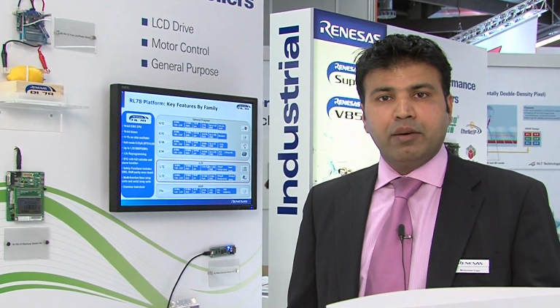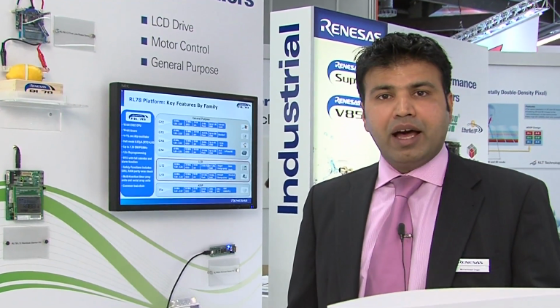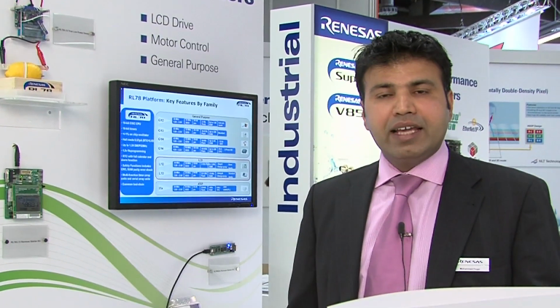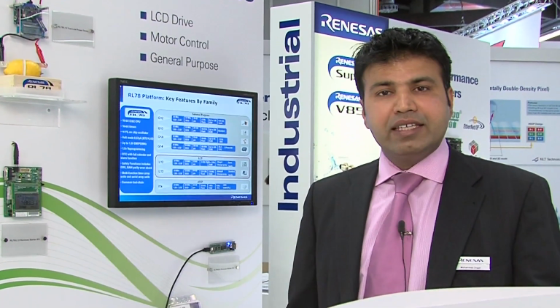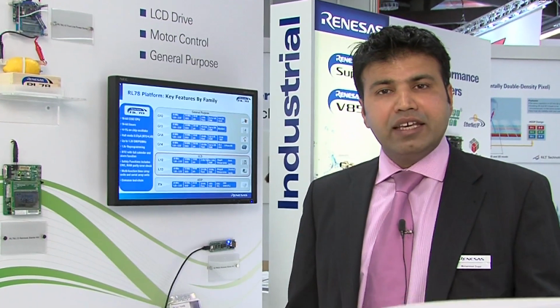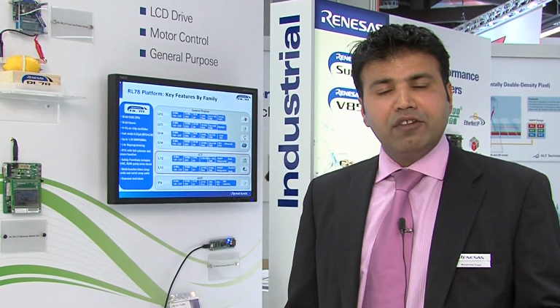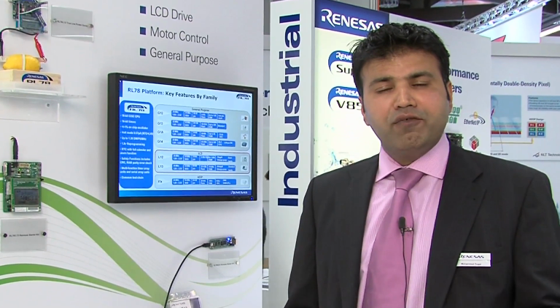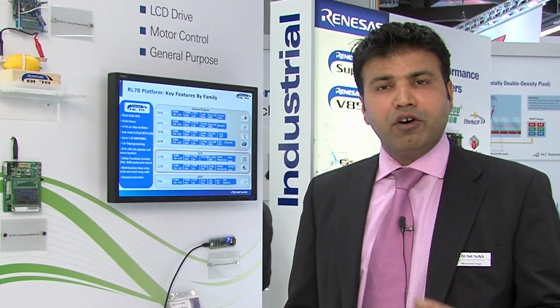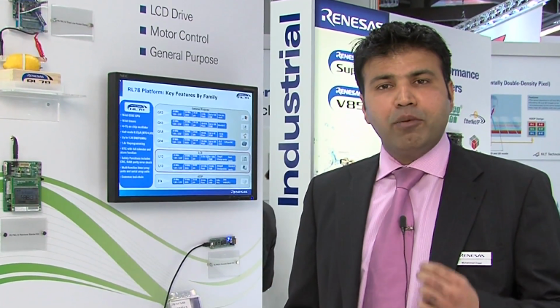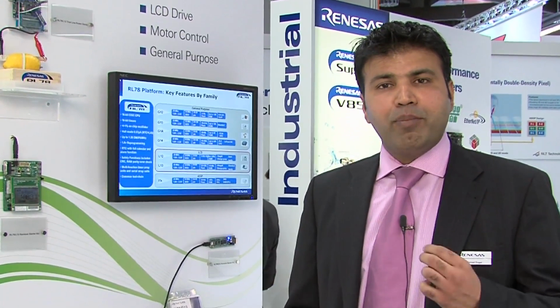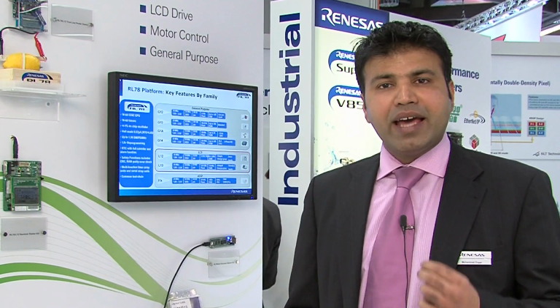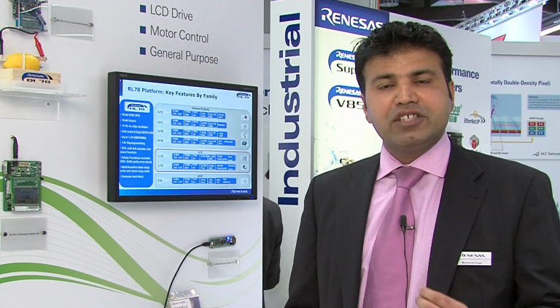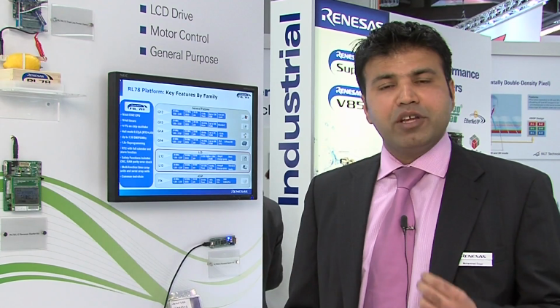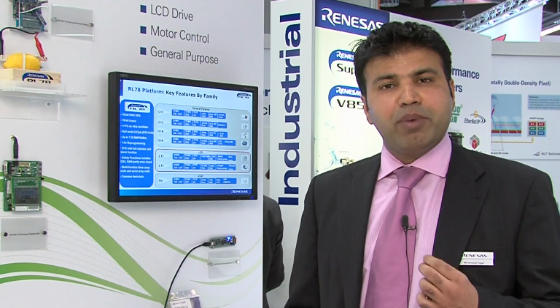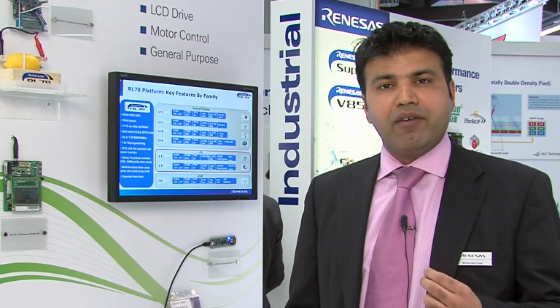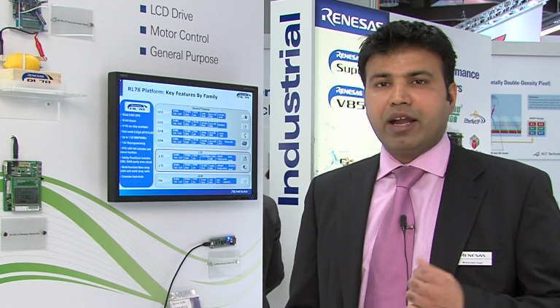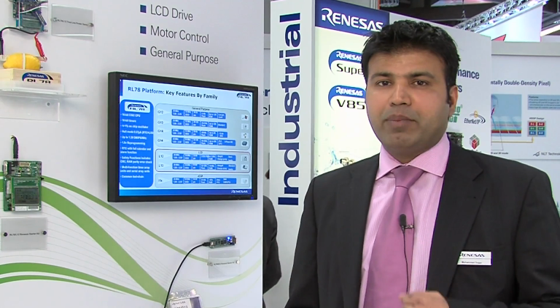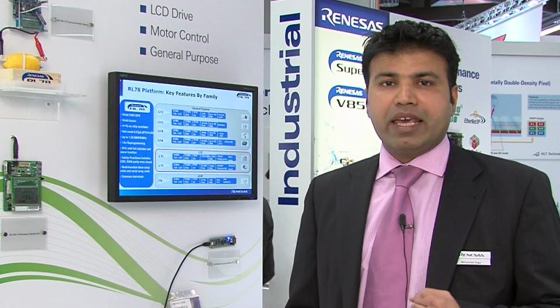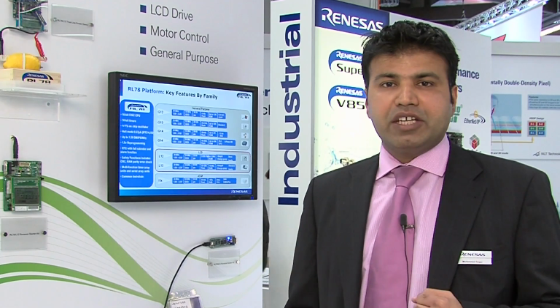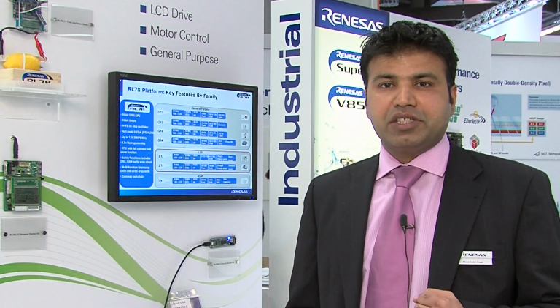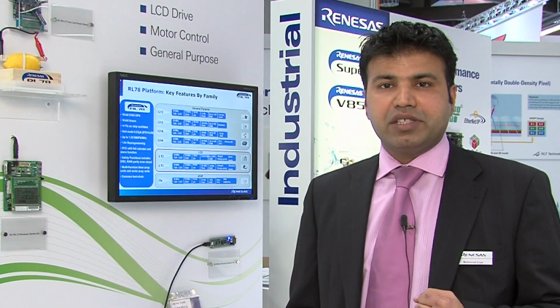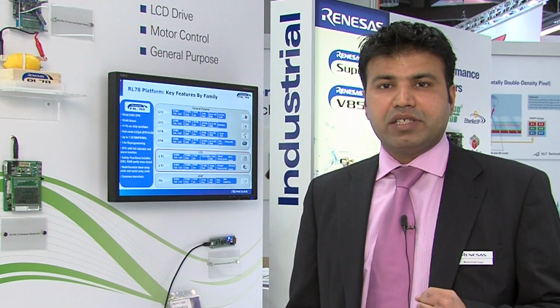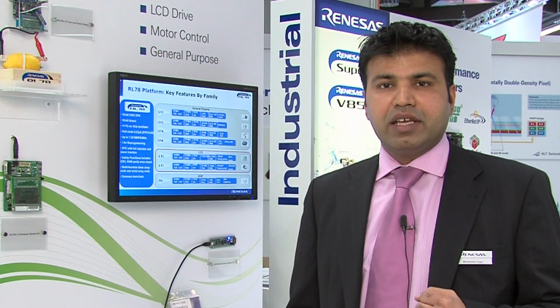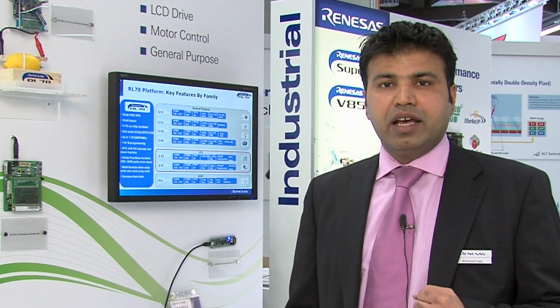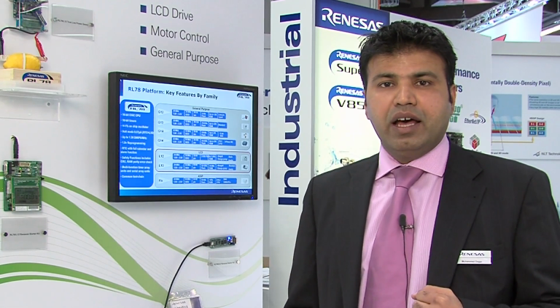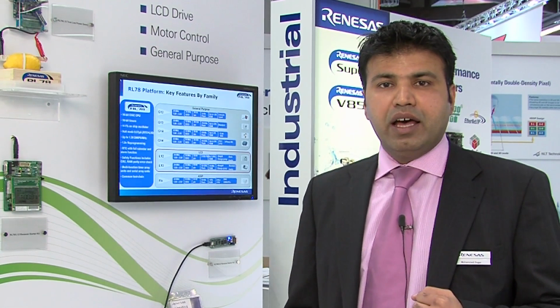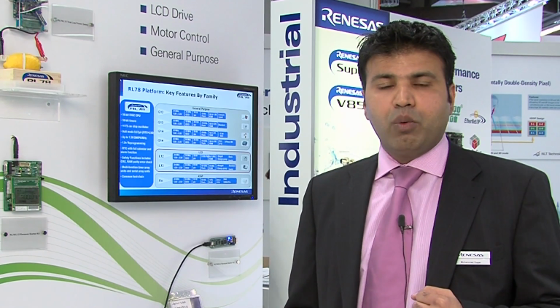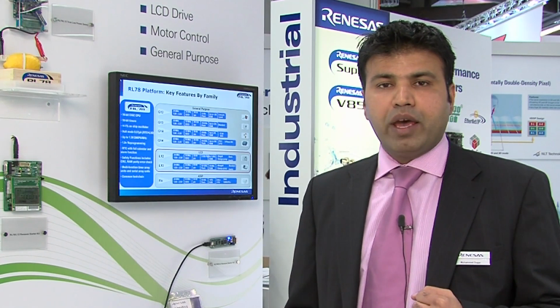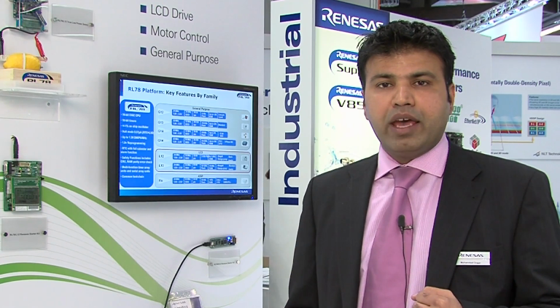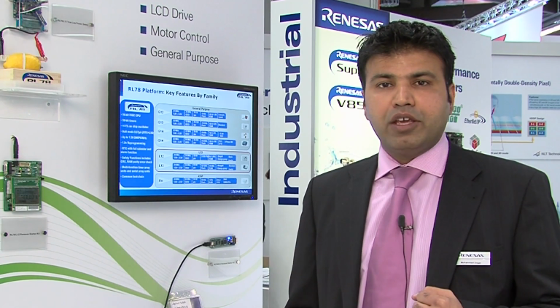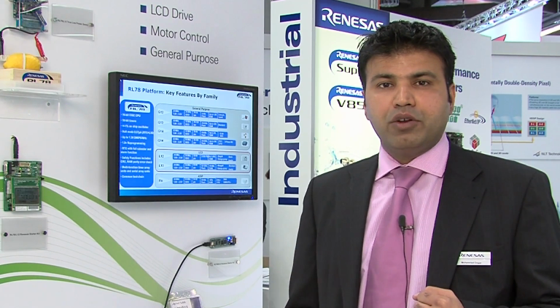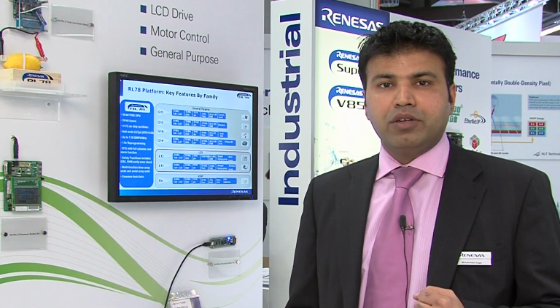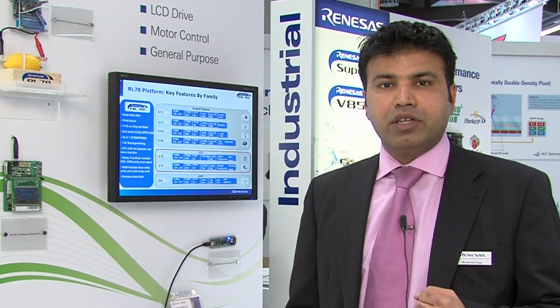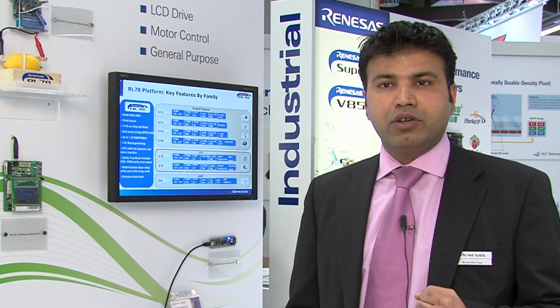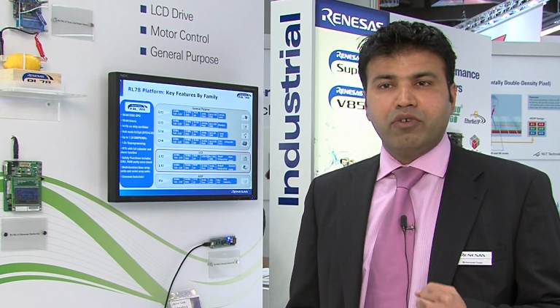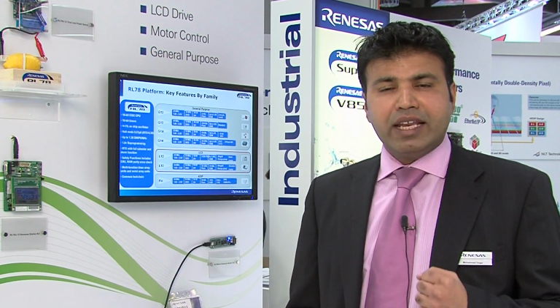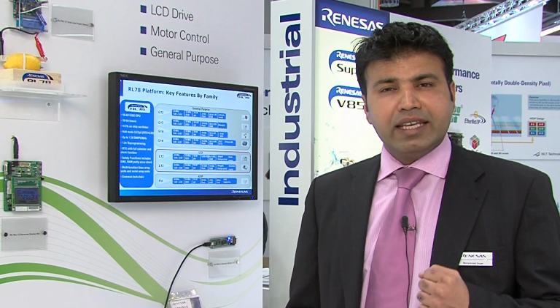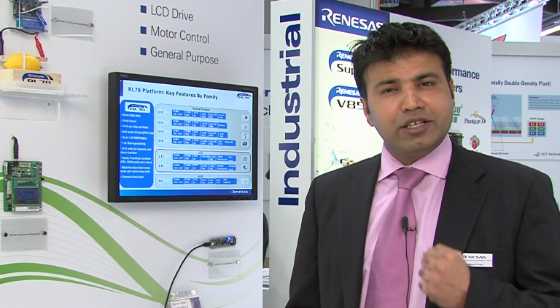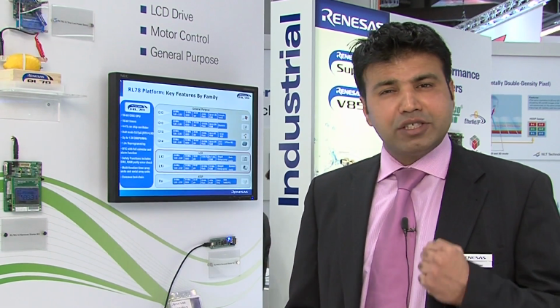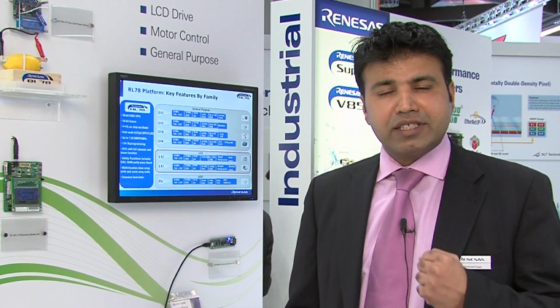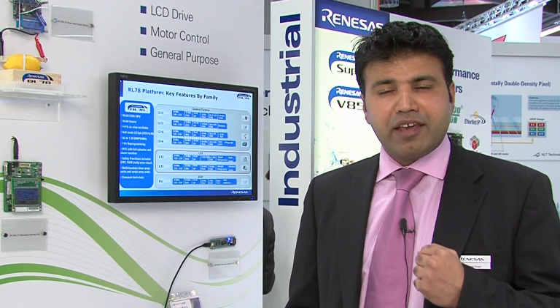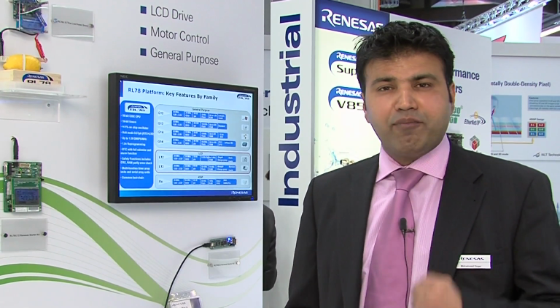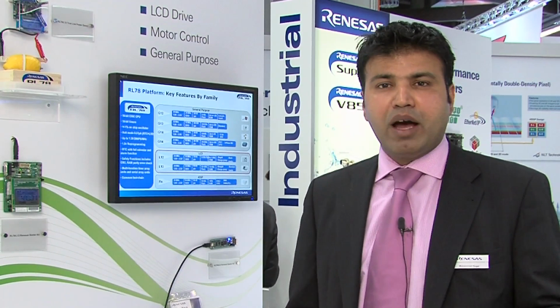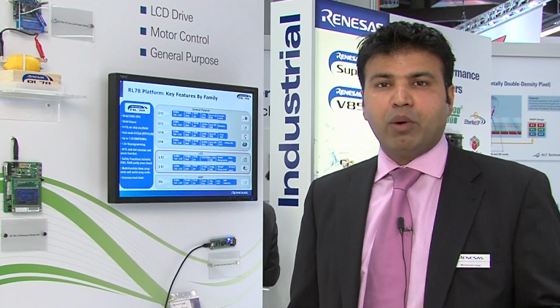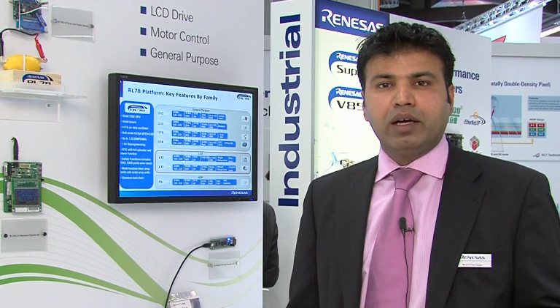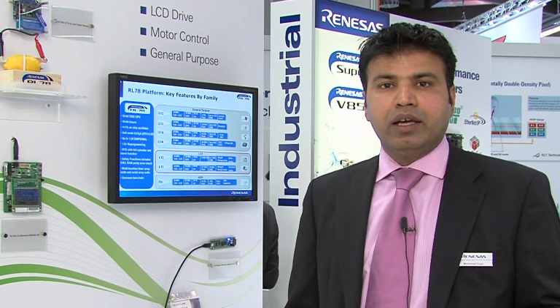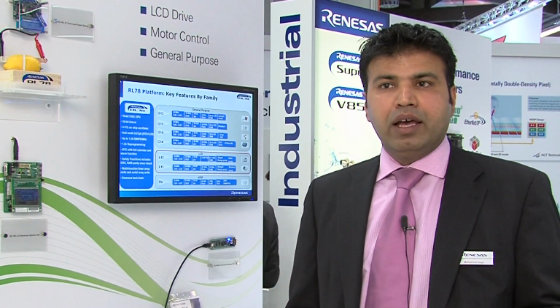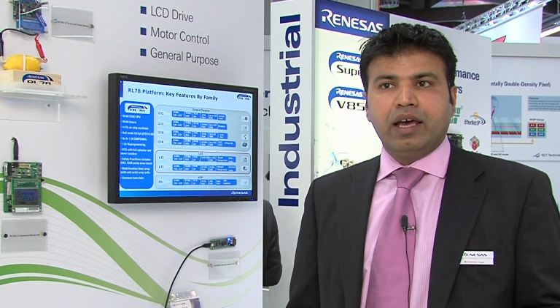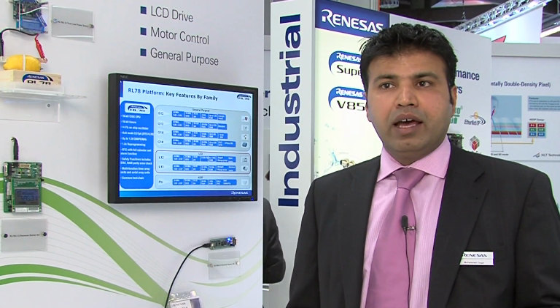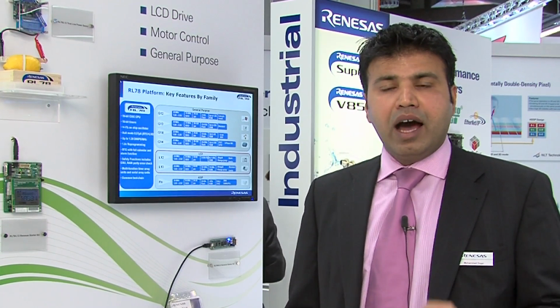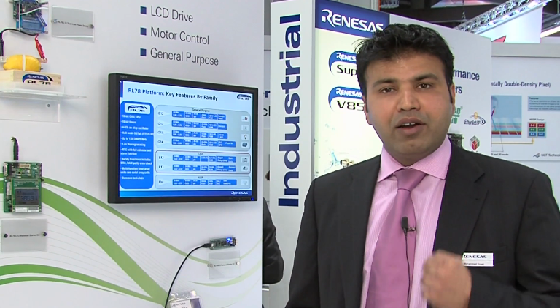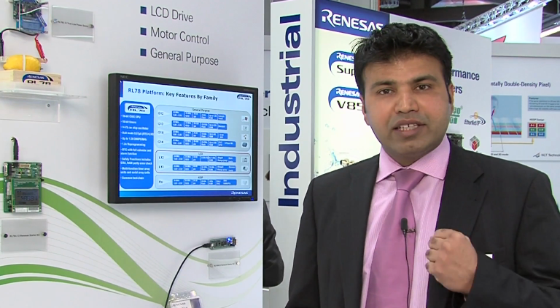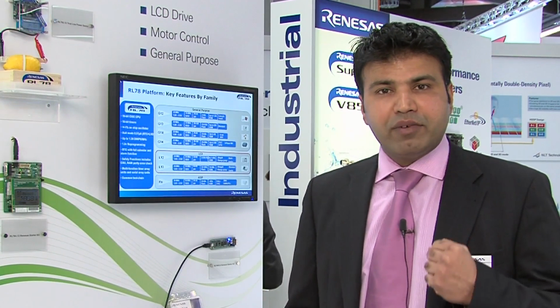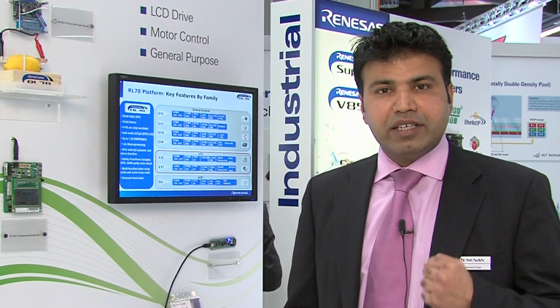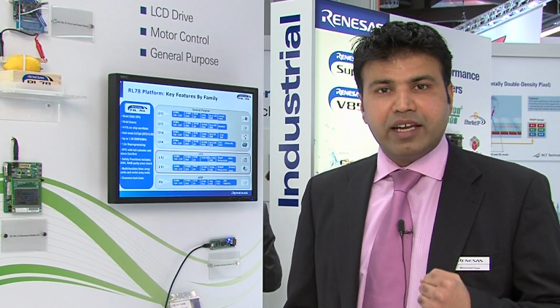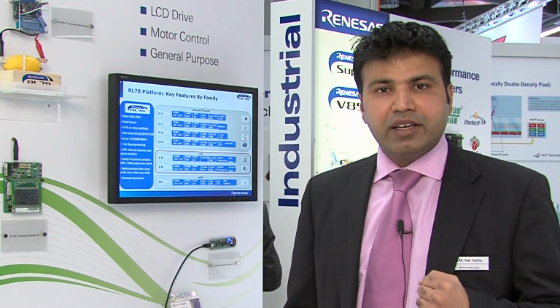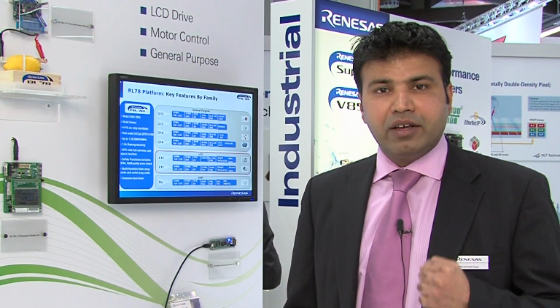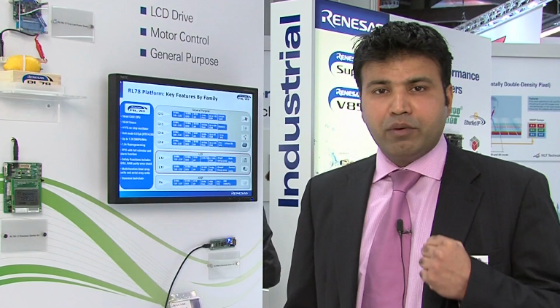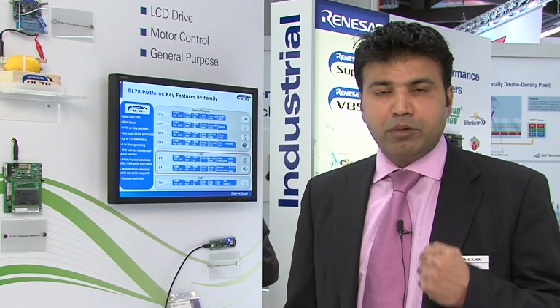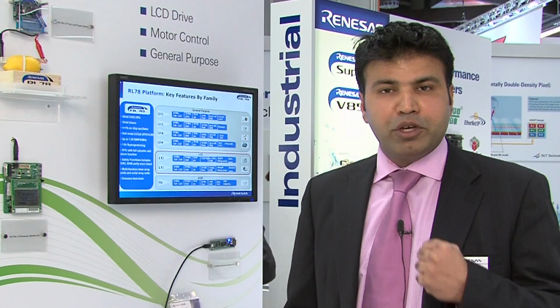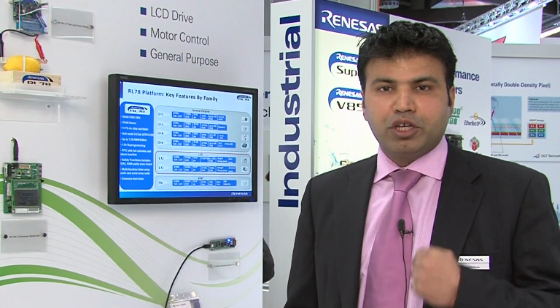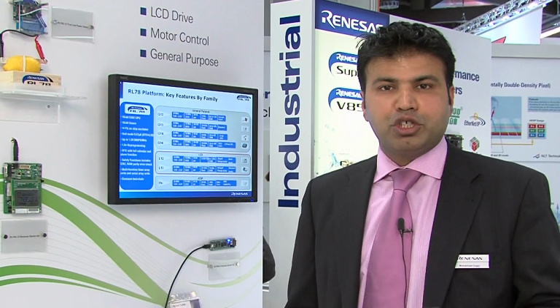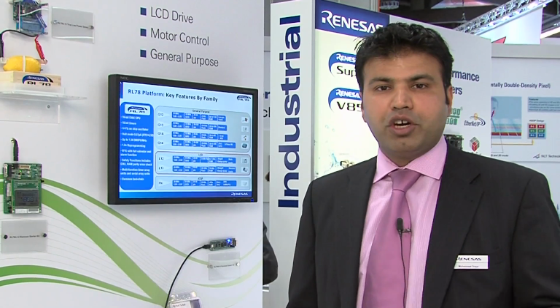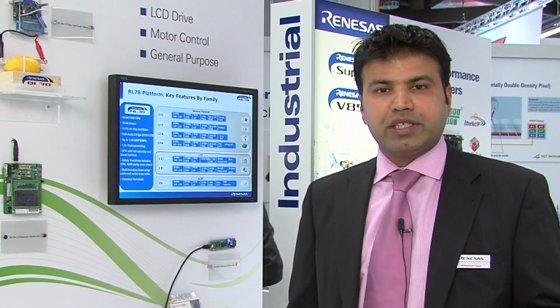Ideal for battery-powered applications where you really need to save power, RL78 will be your choice.